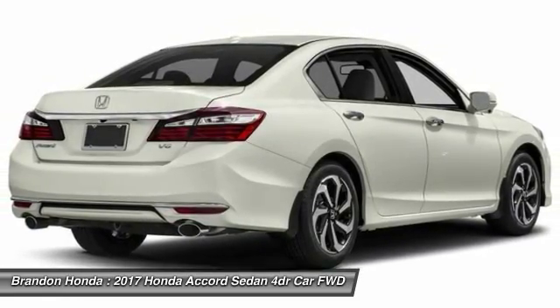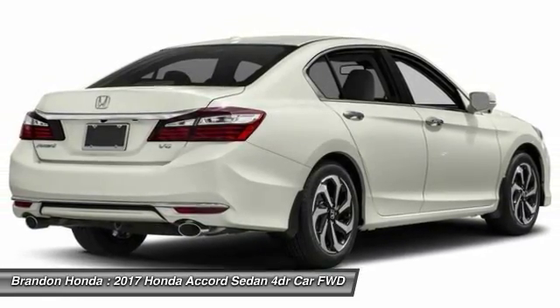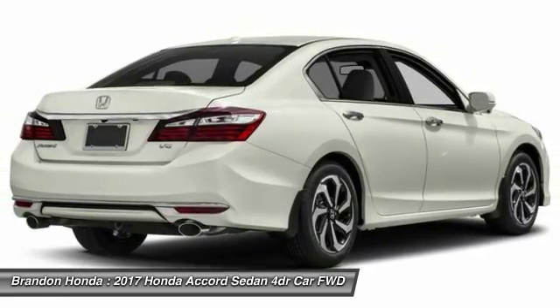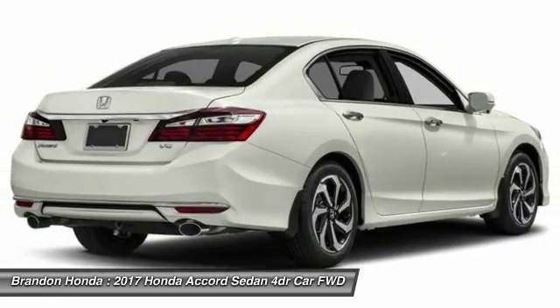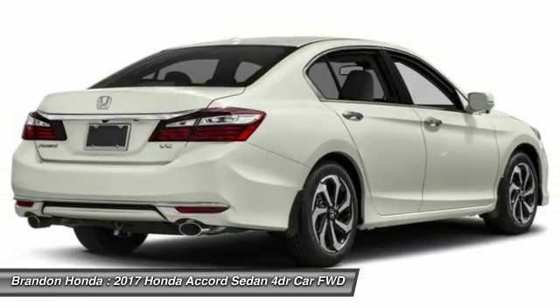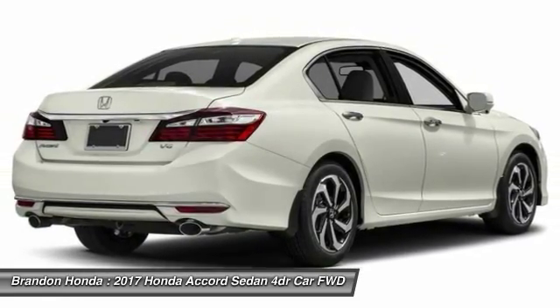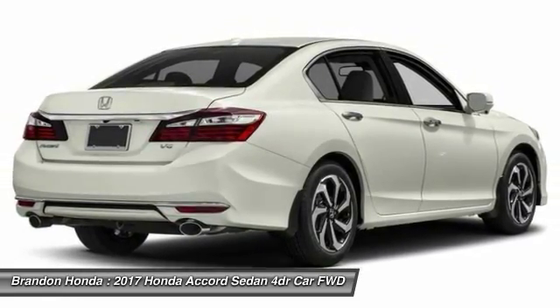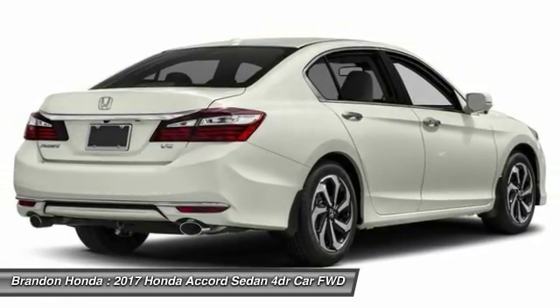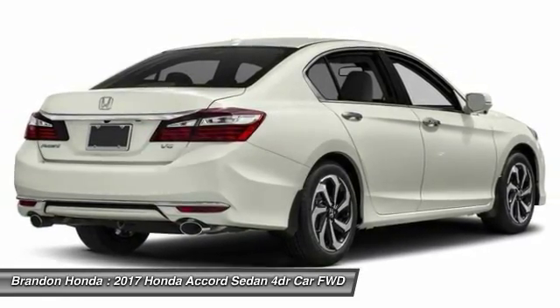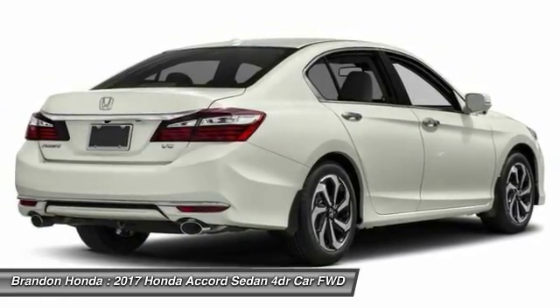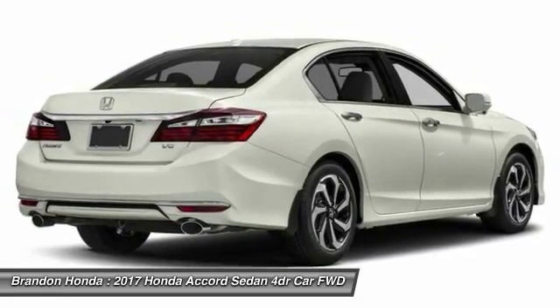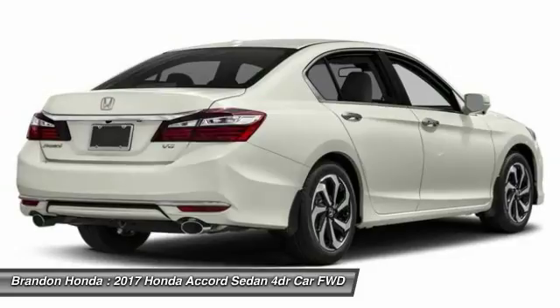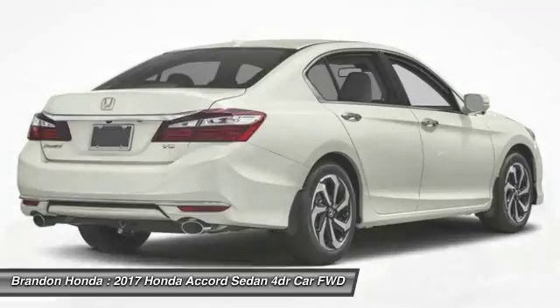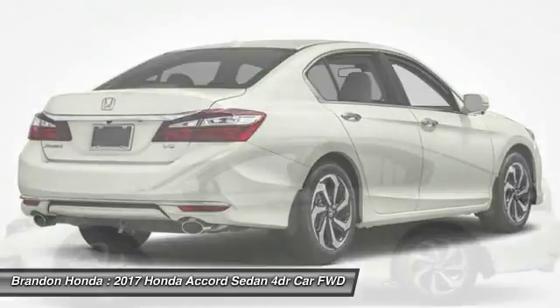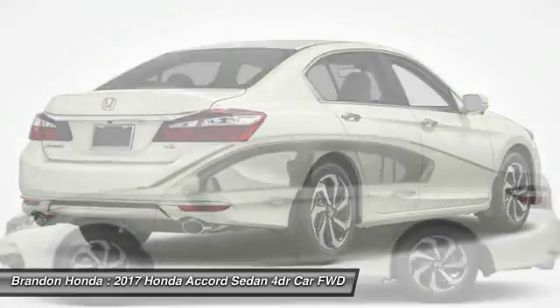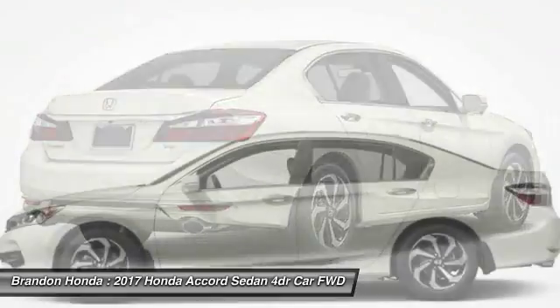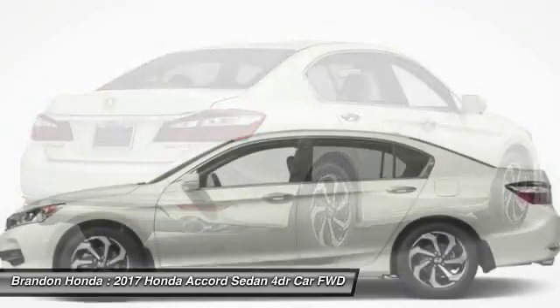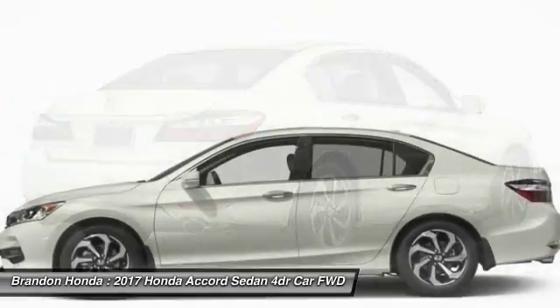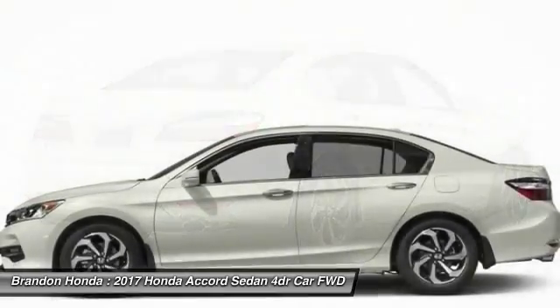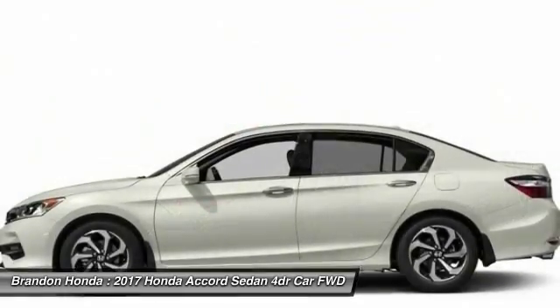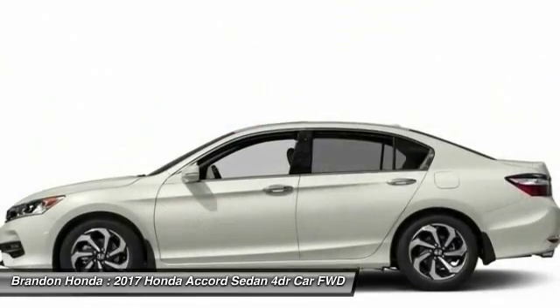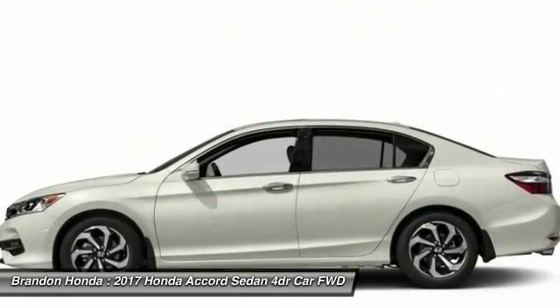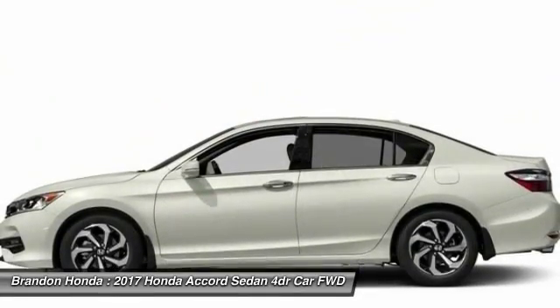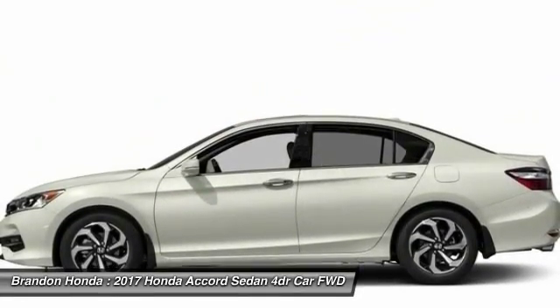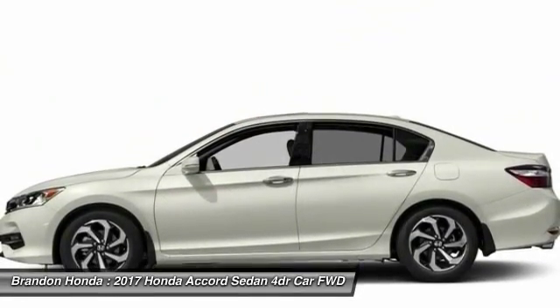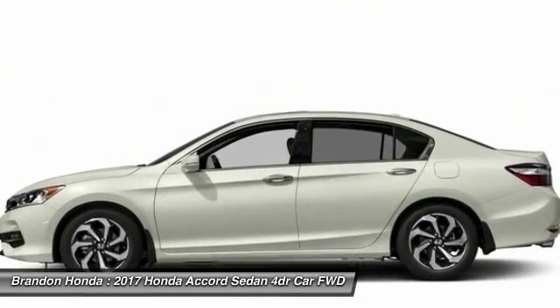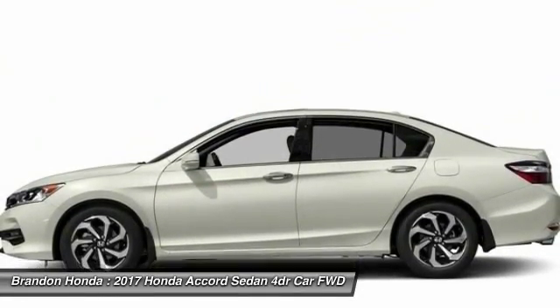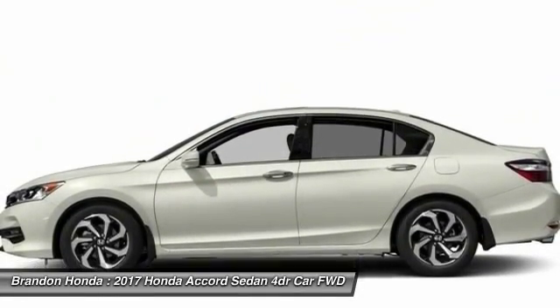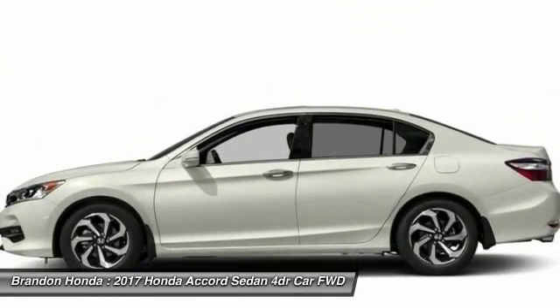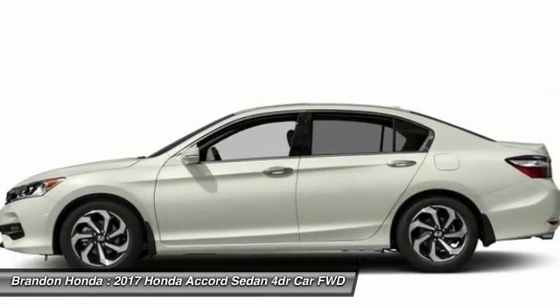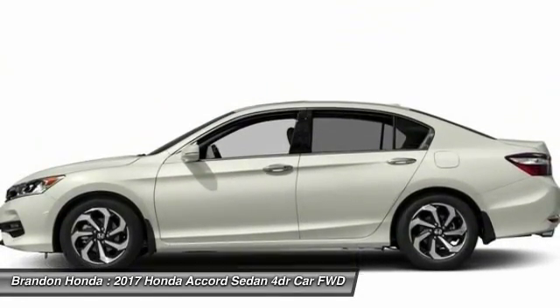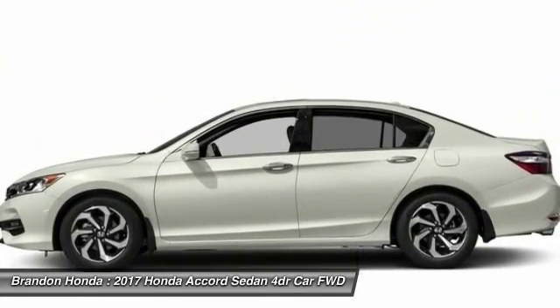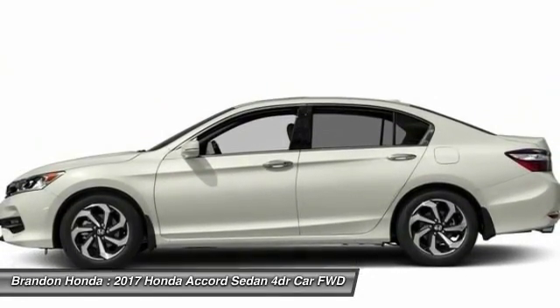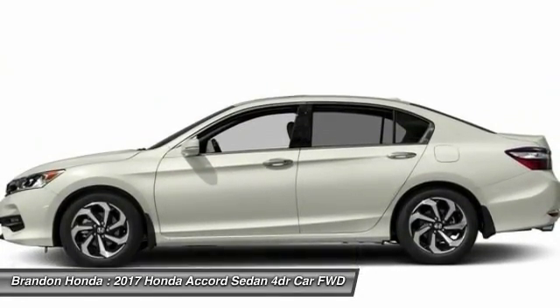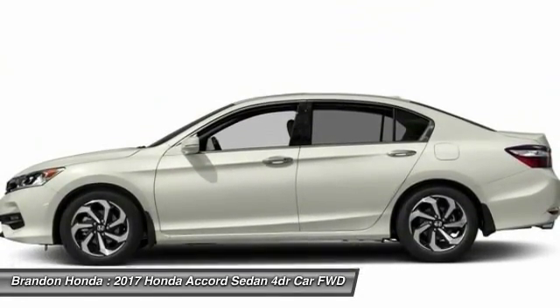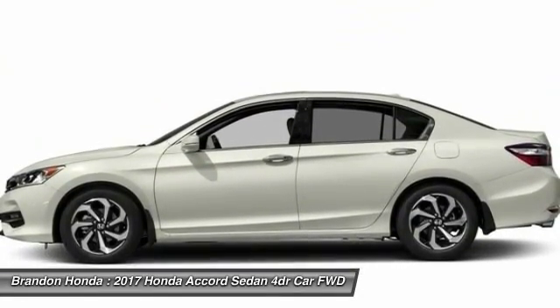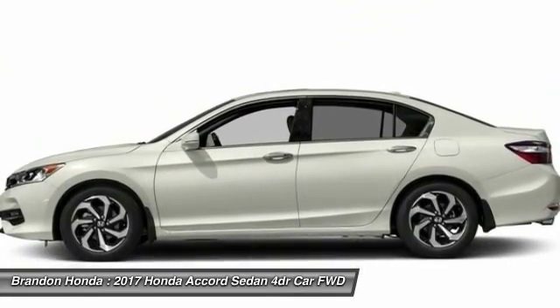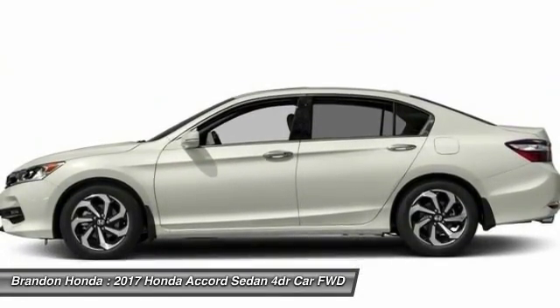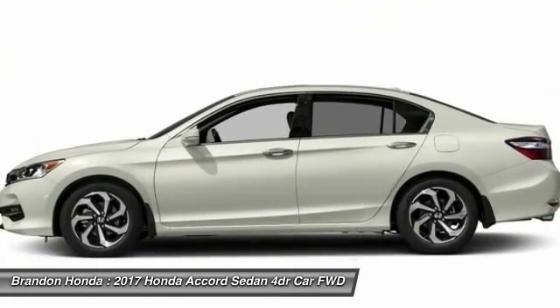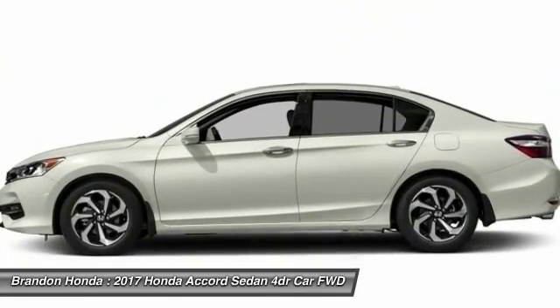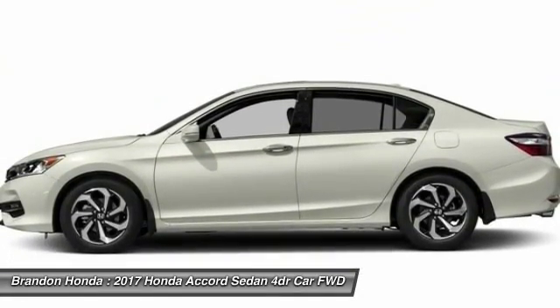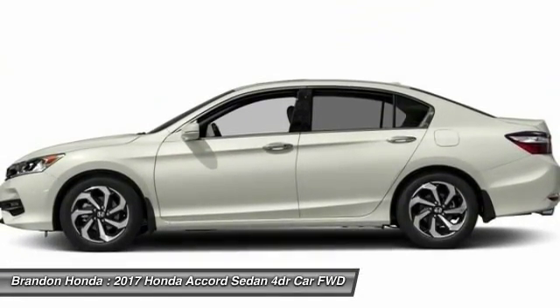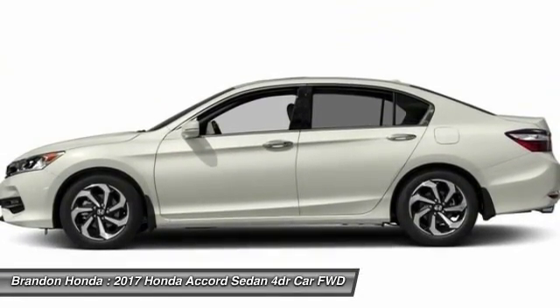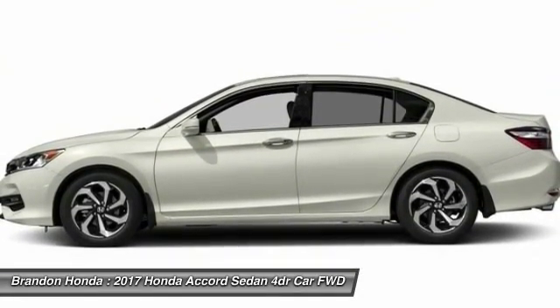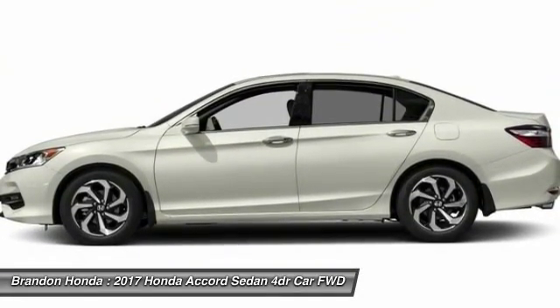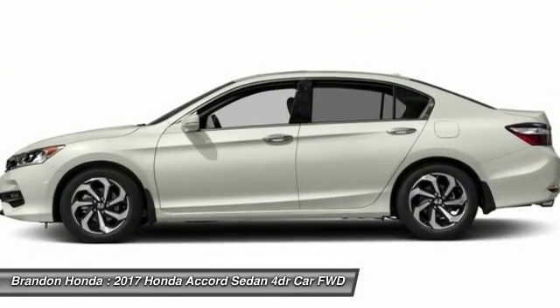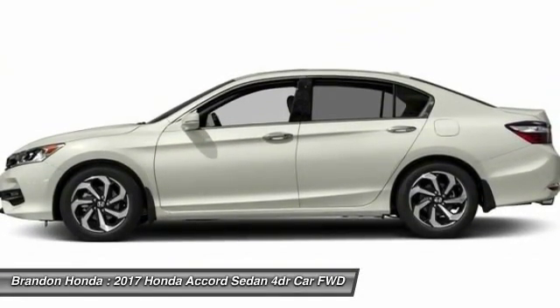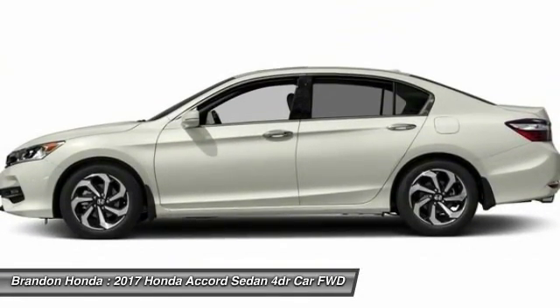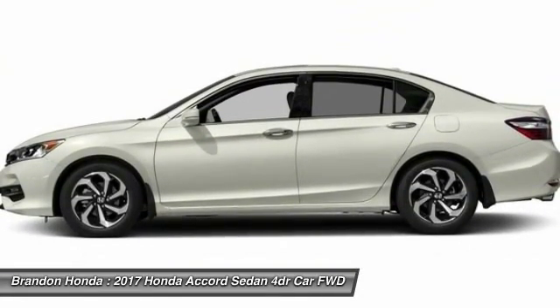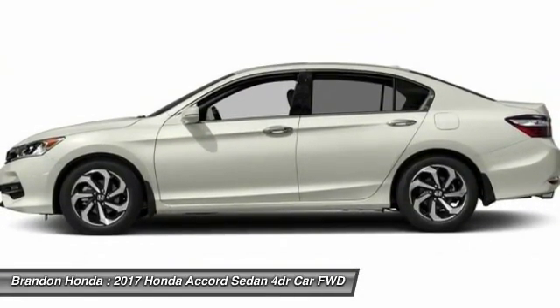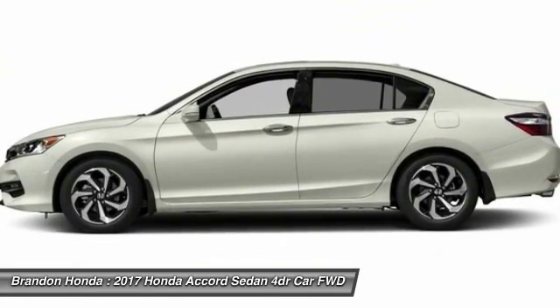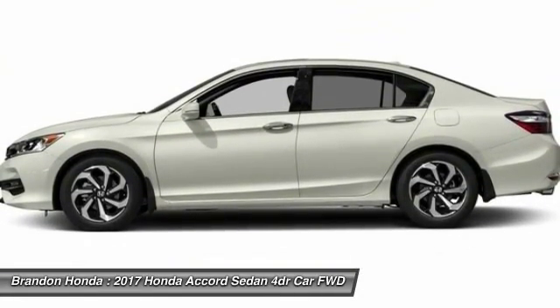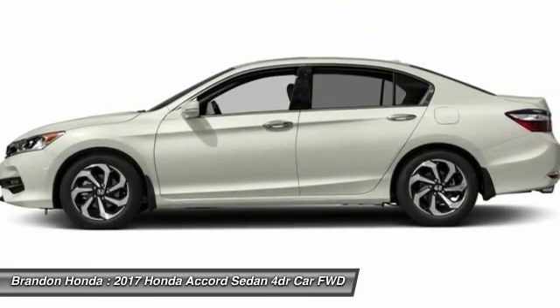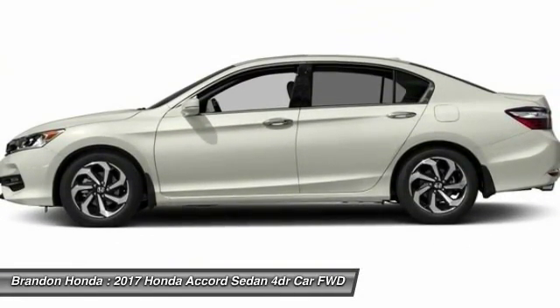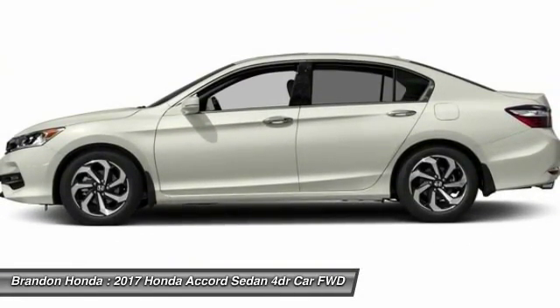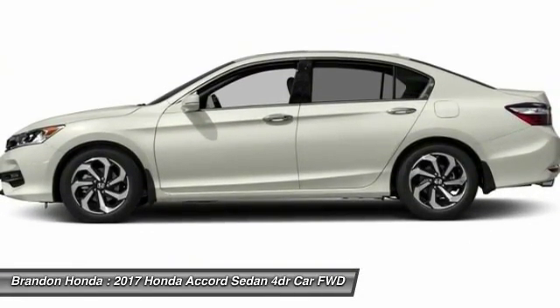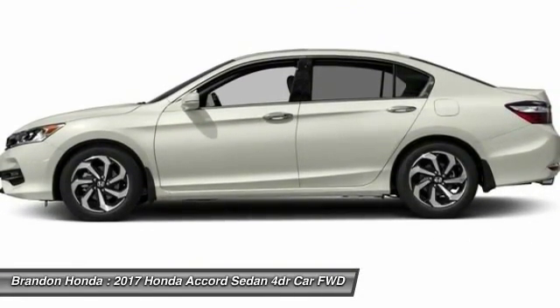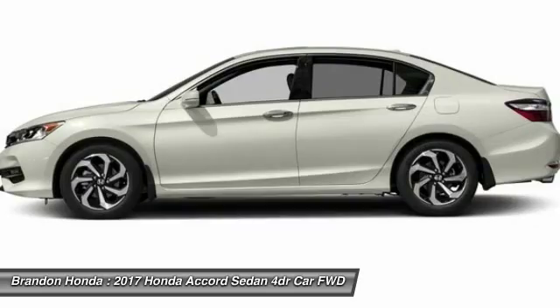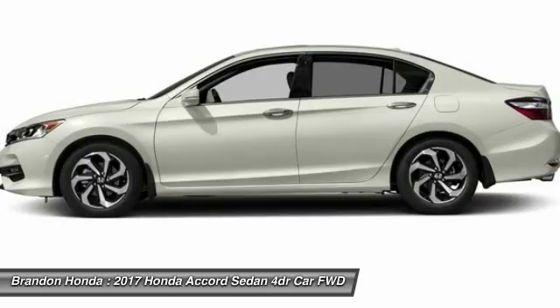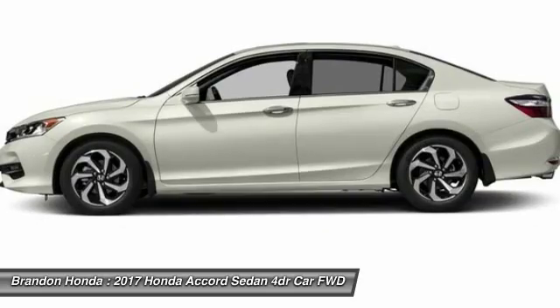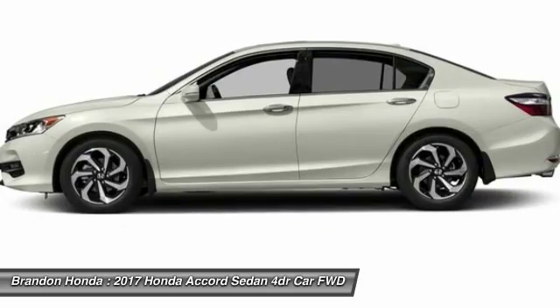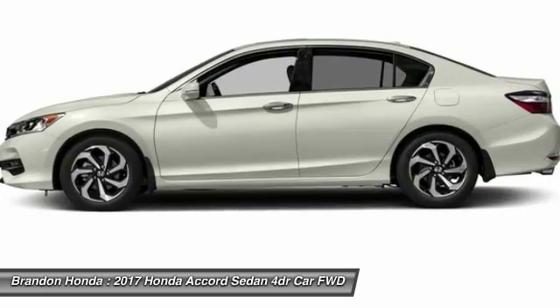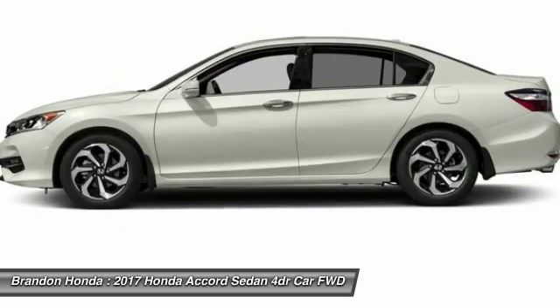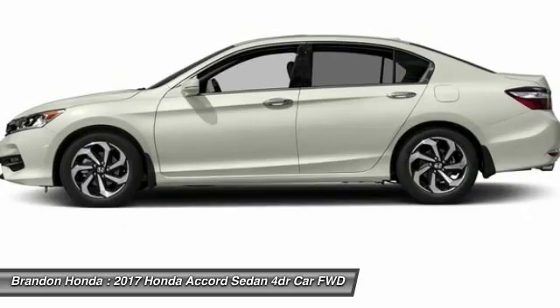Keyless entry, lane departure warning, anti-lock braking system, backup camera, steering wheel audio controls.